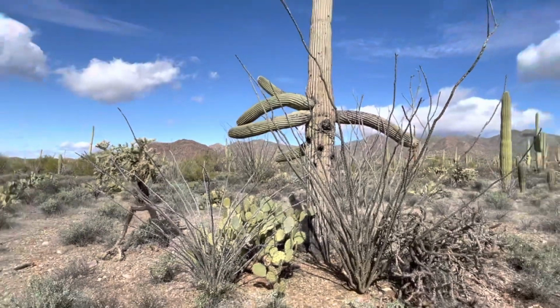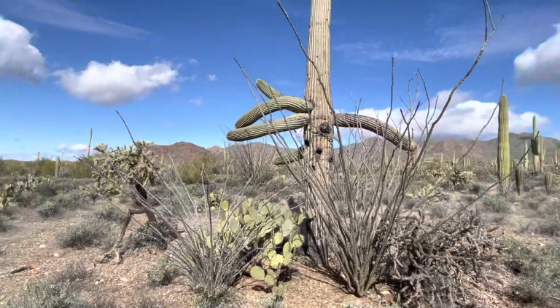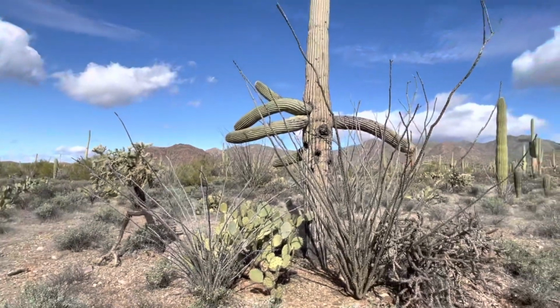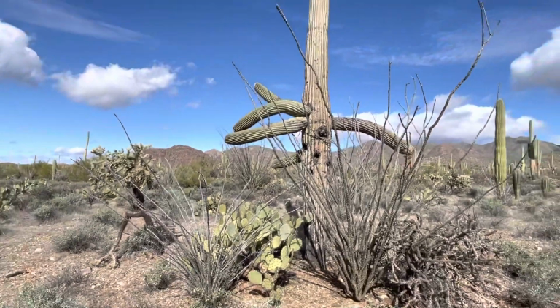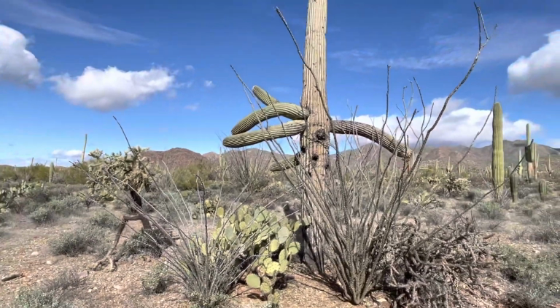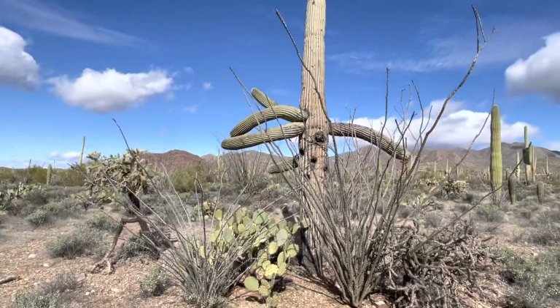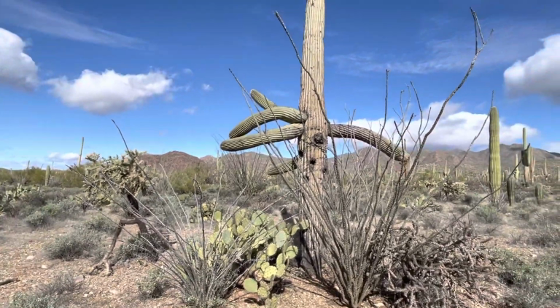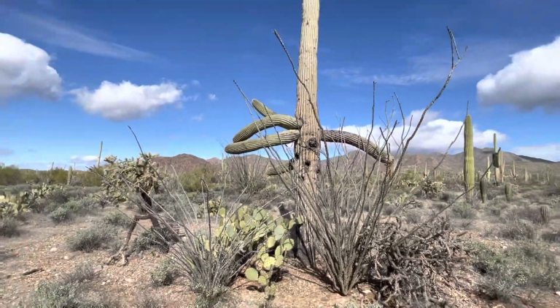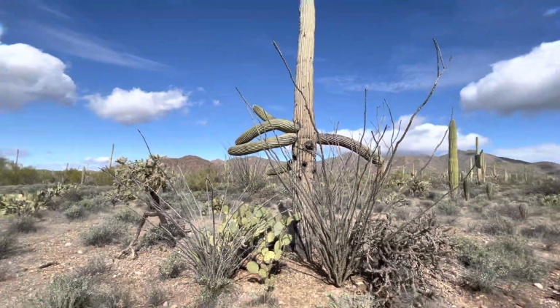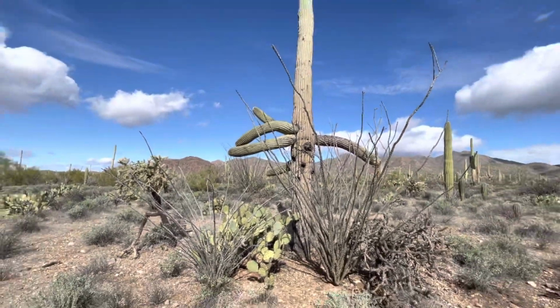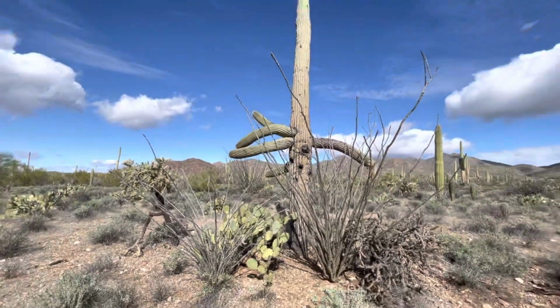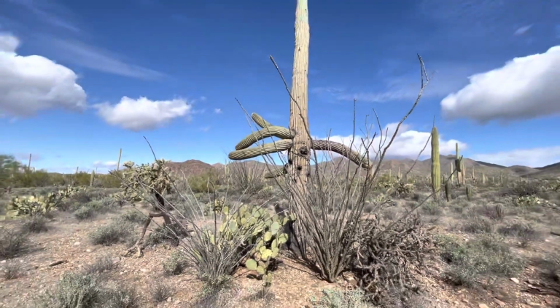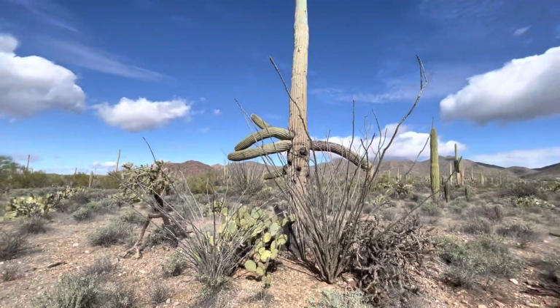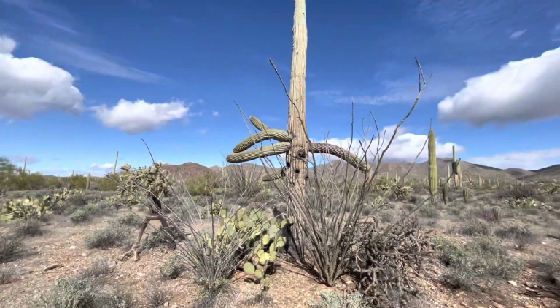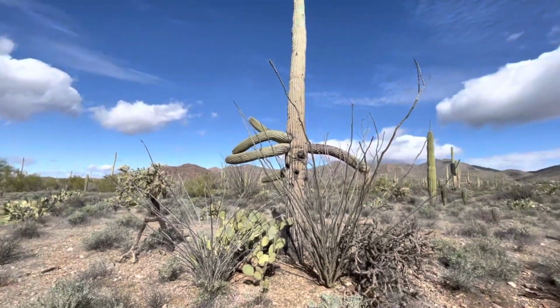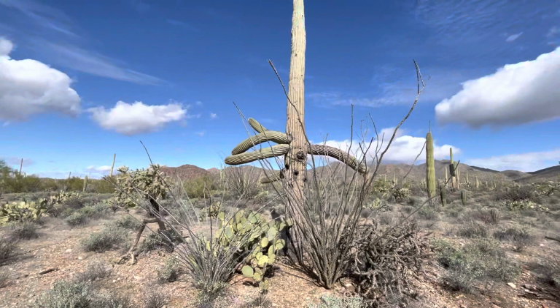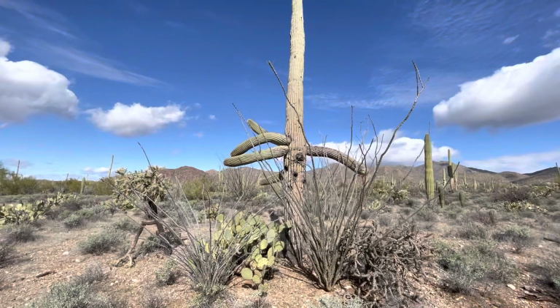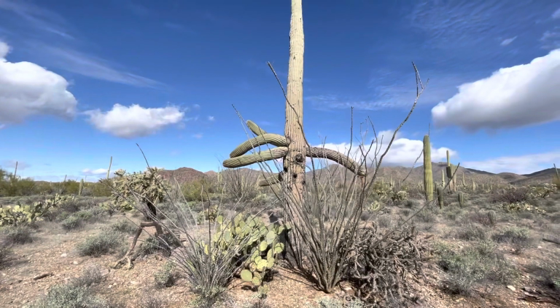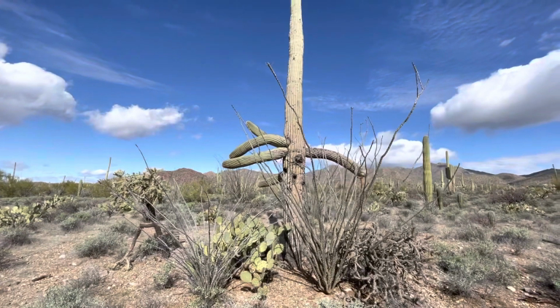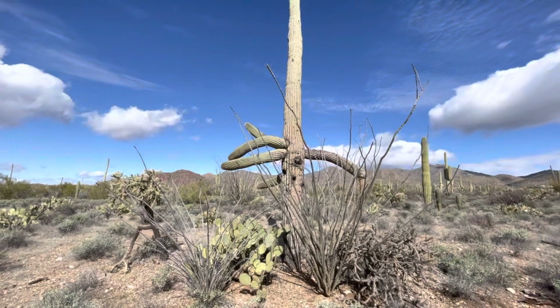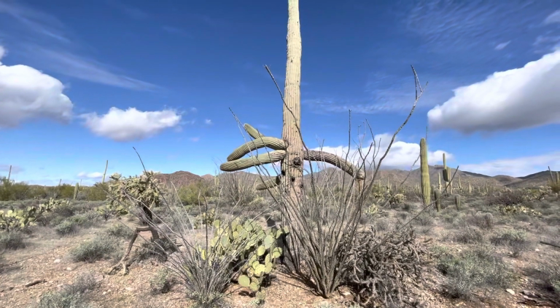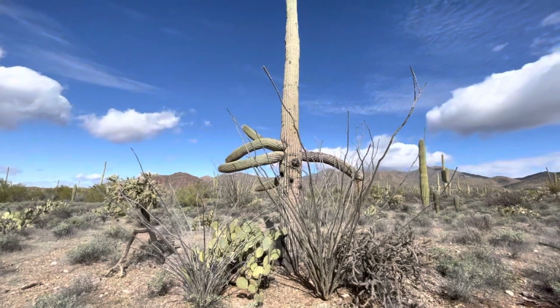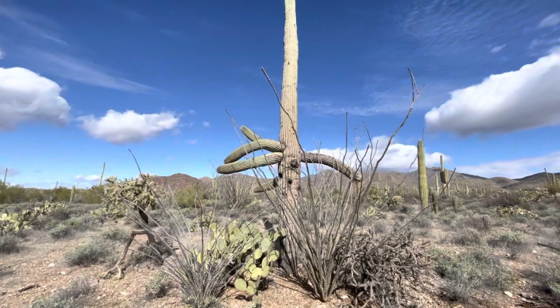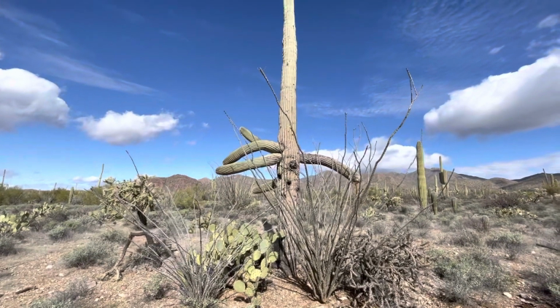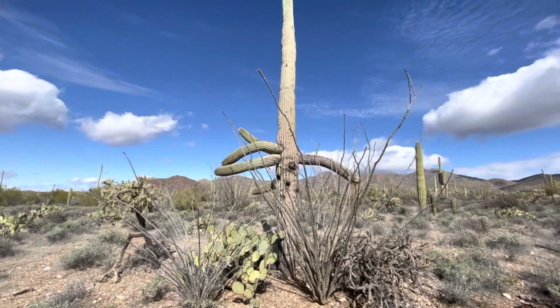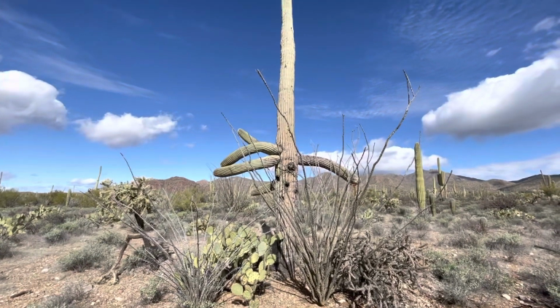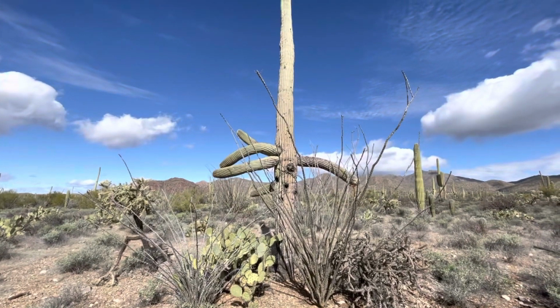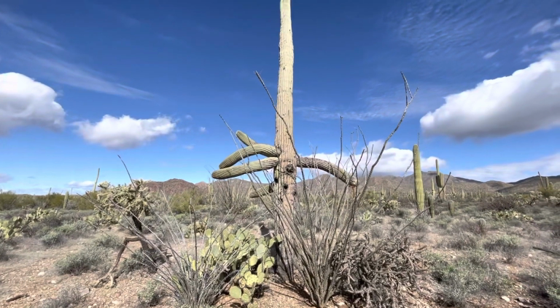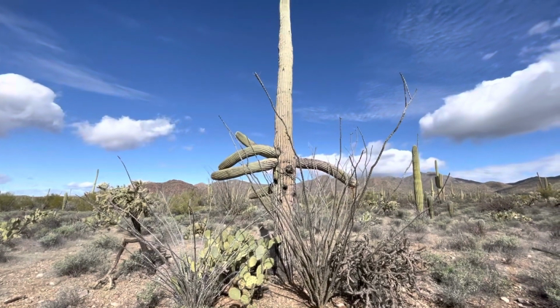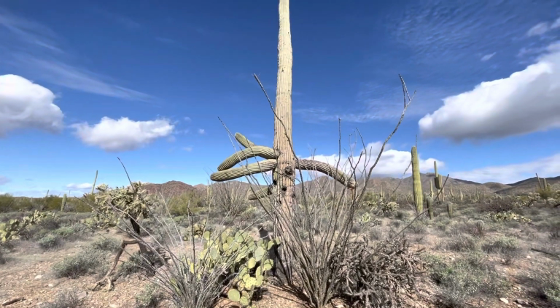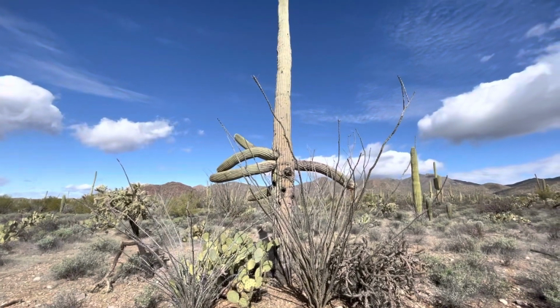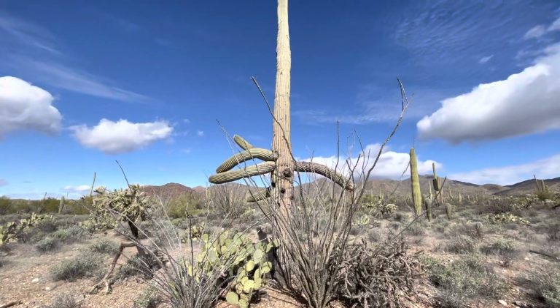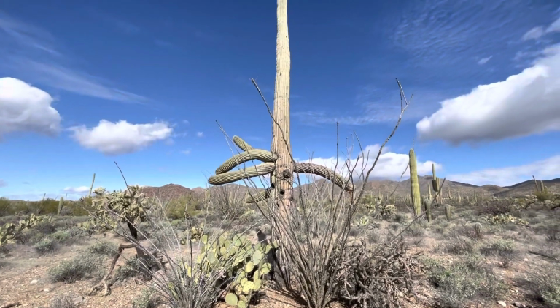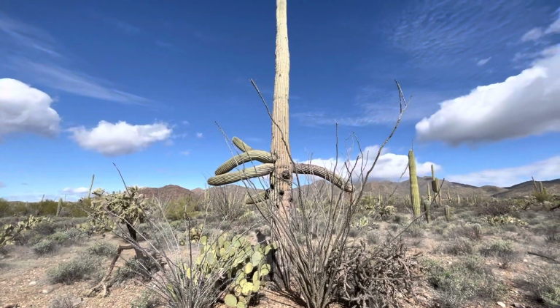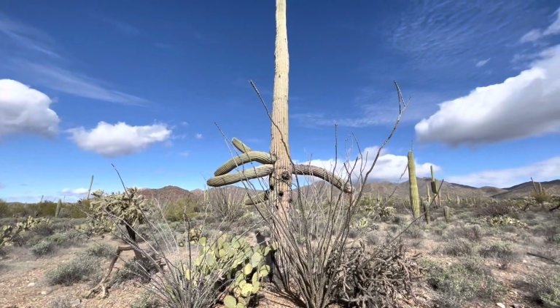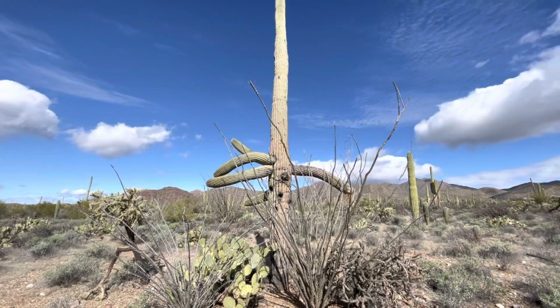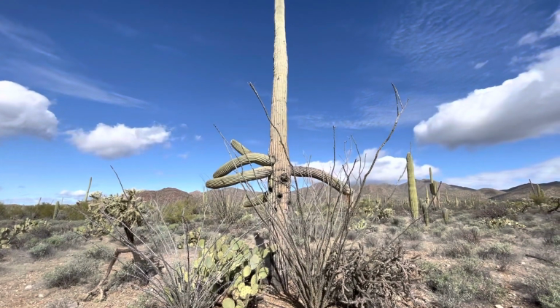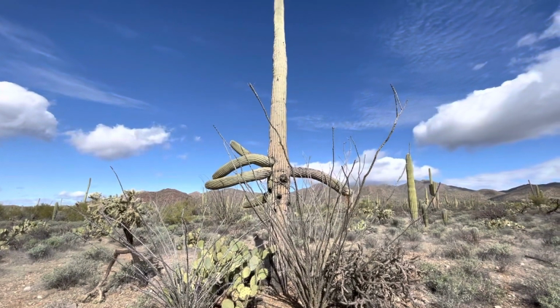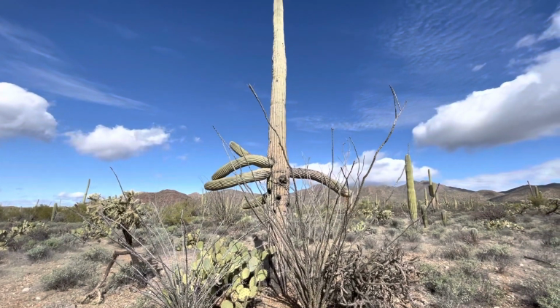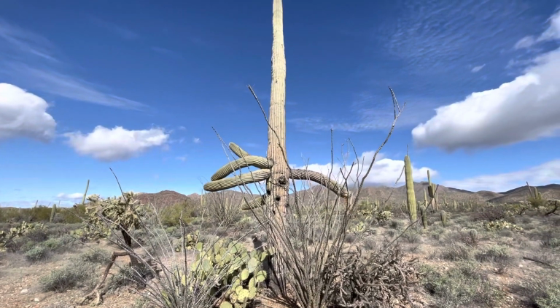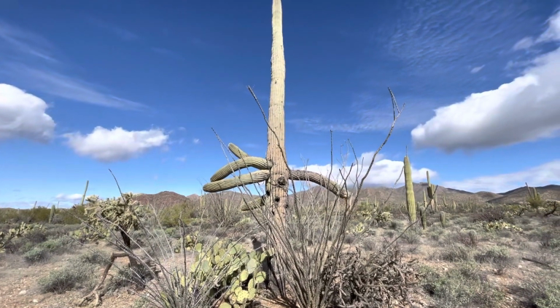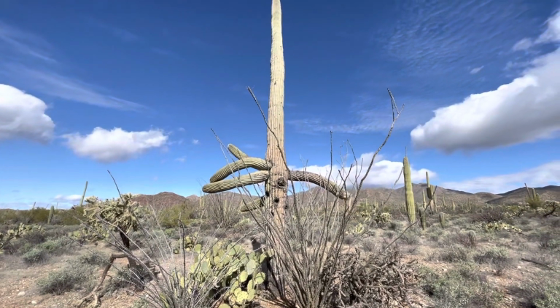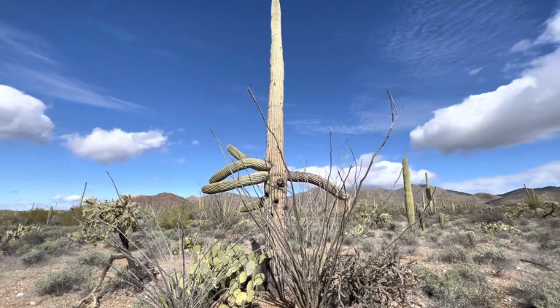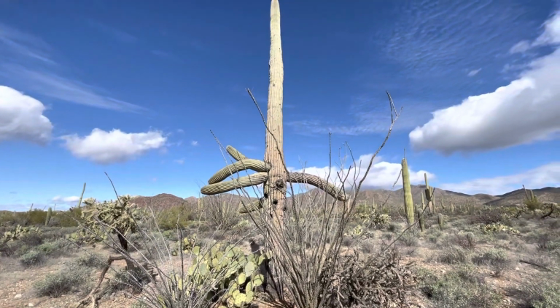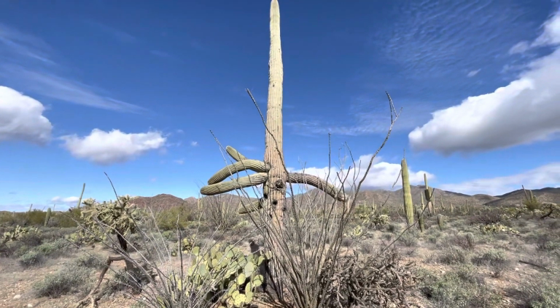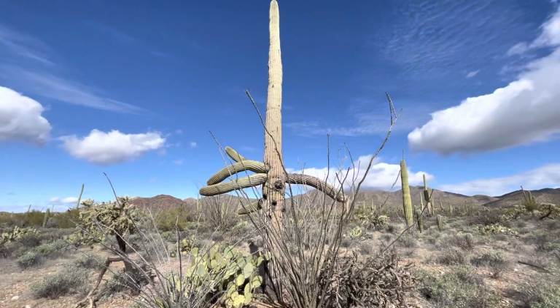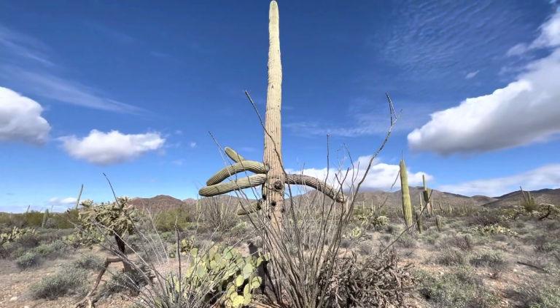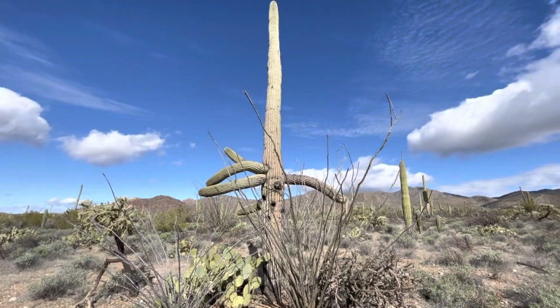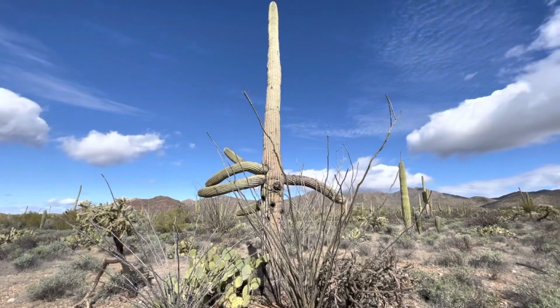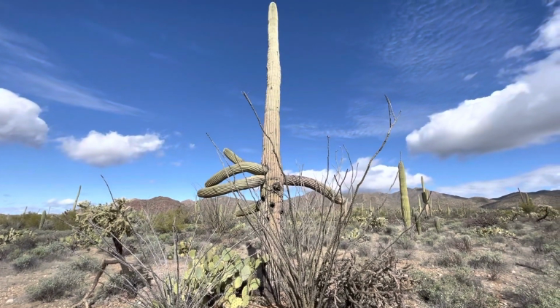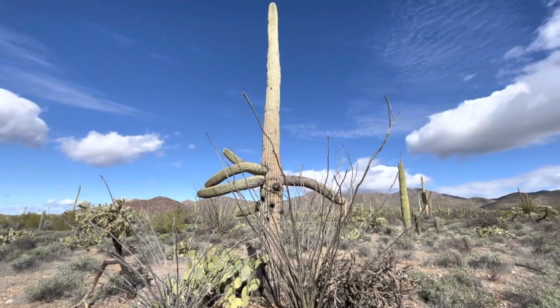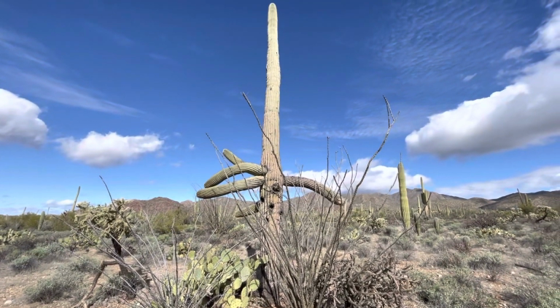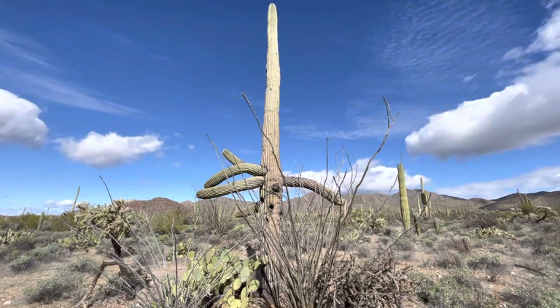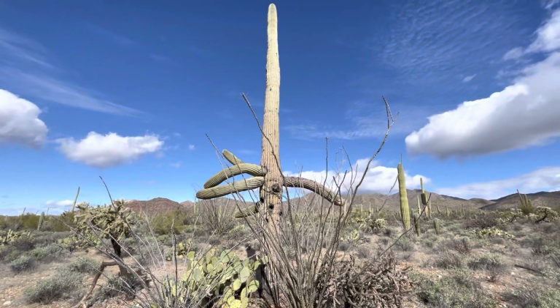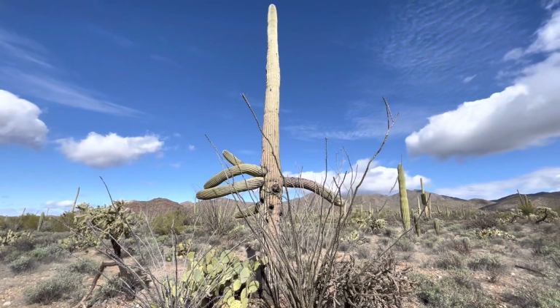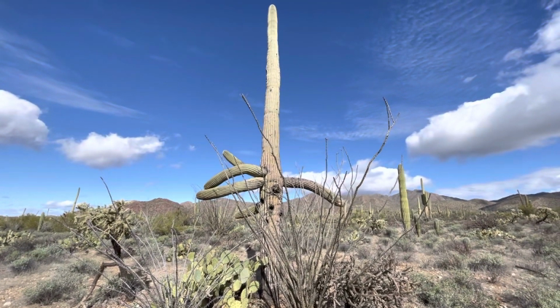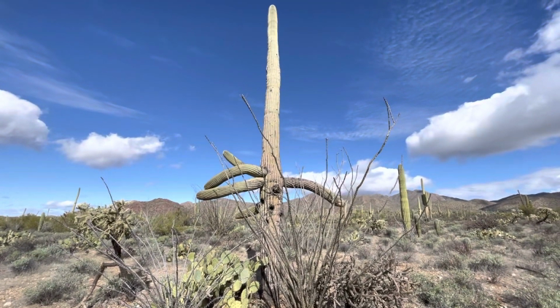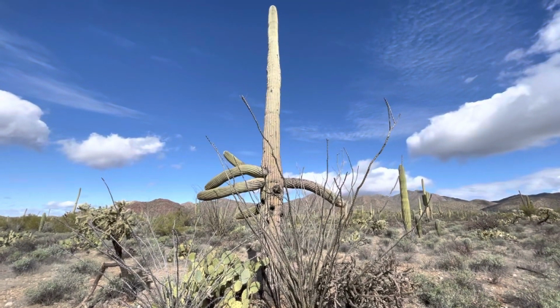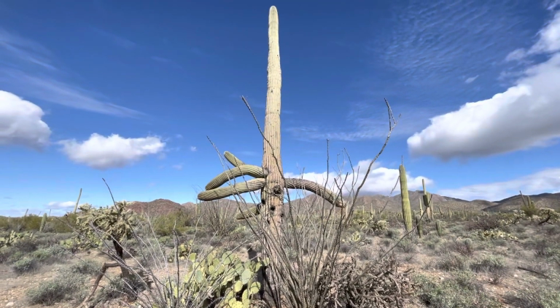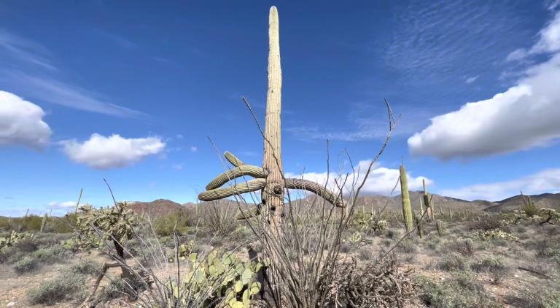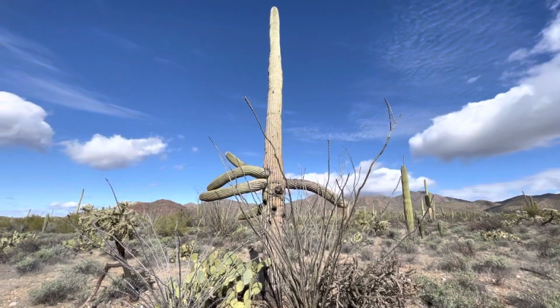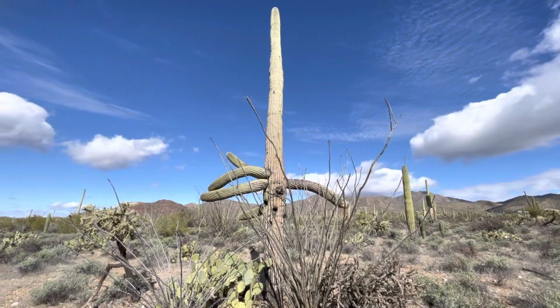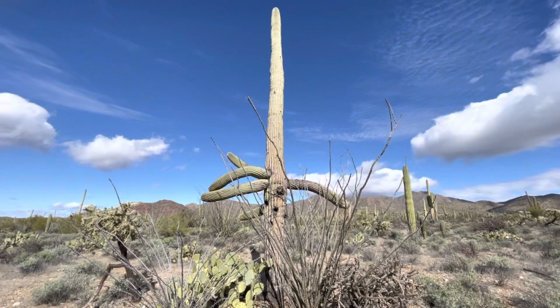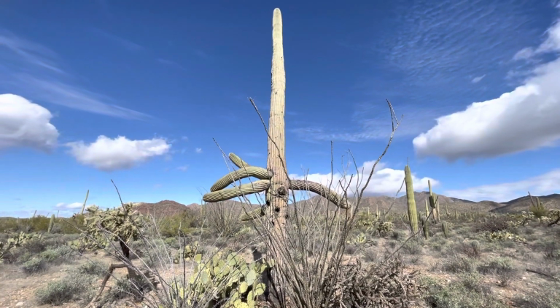All right. I appreciate you watching. Make it a great day in the desert.